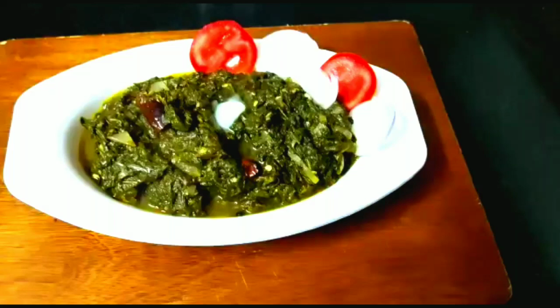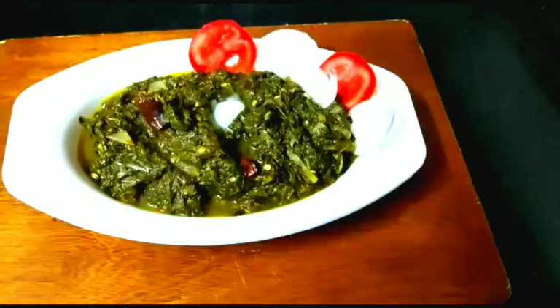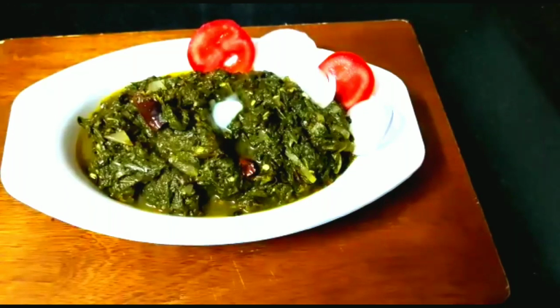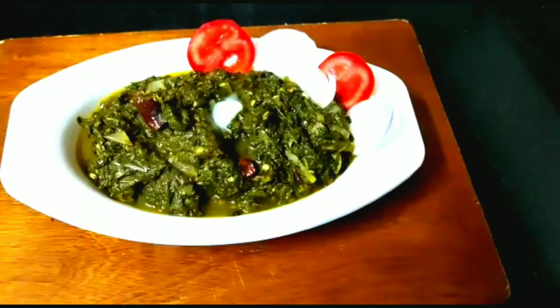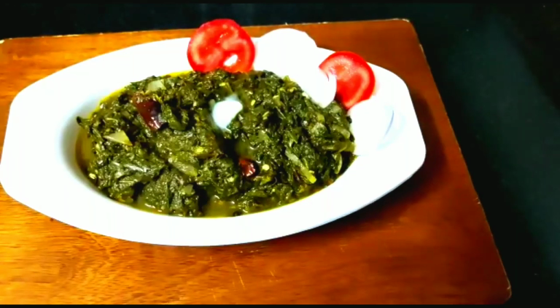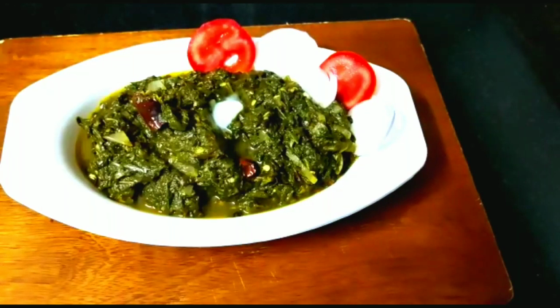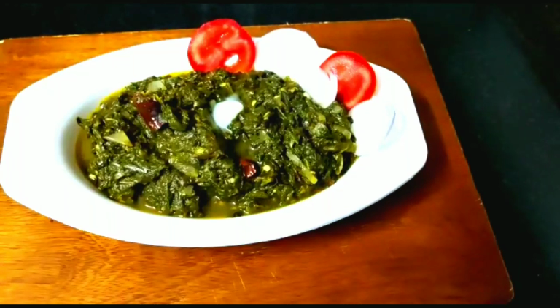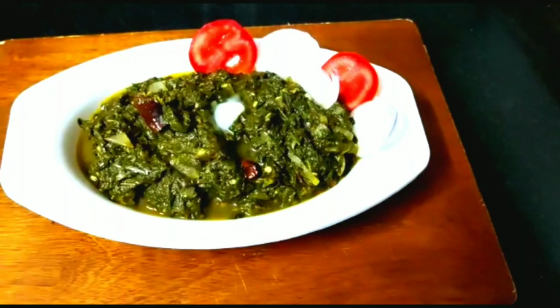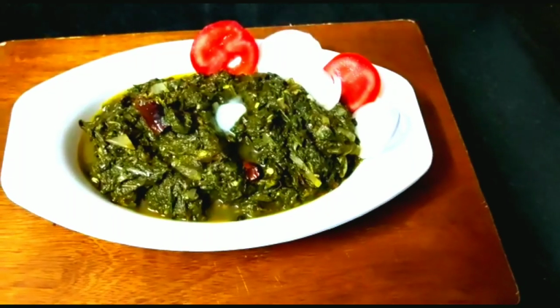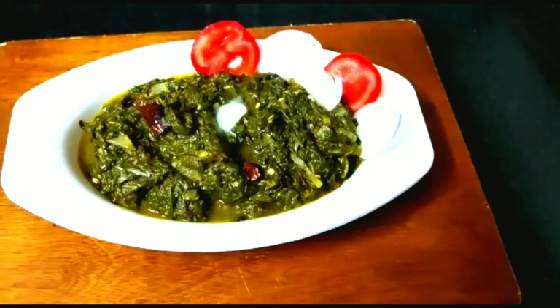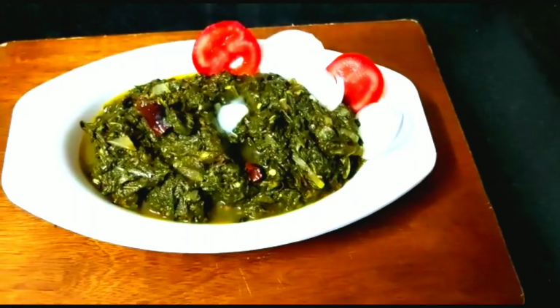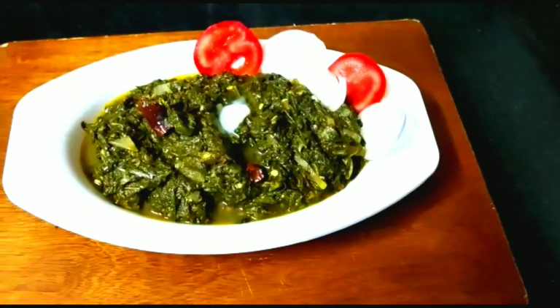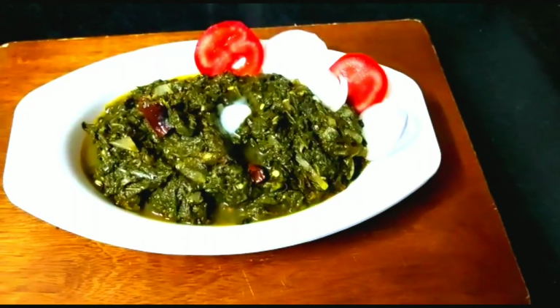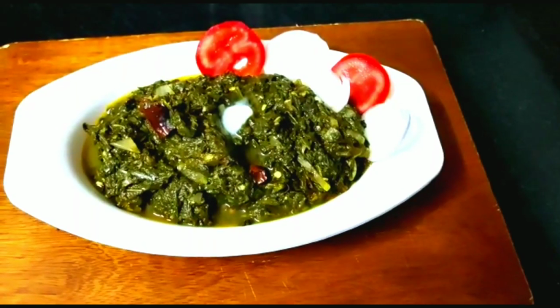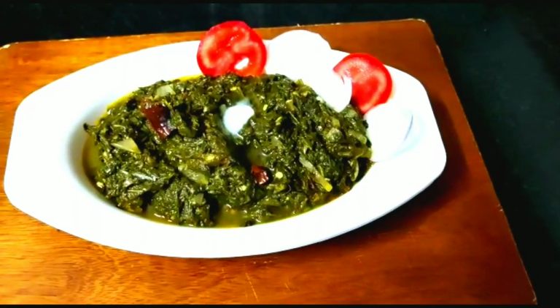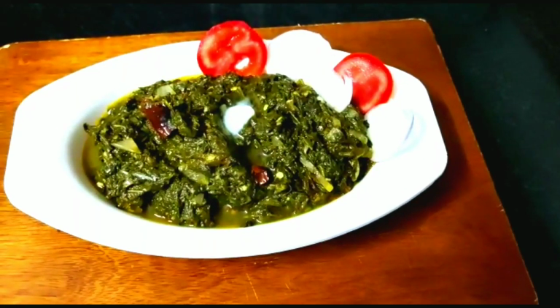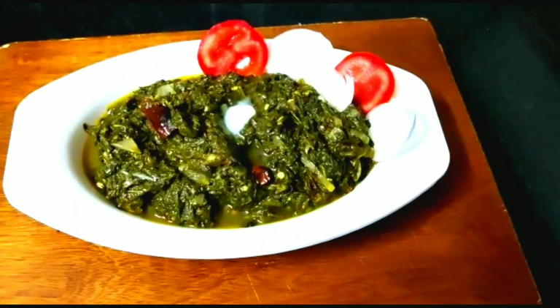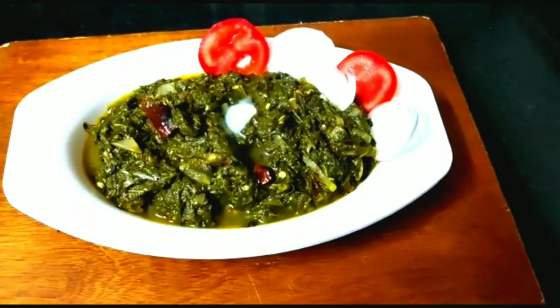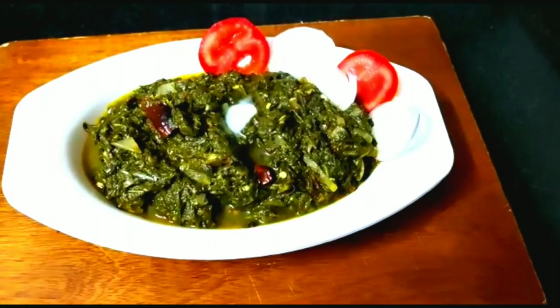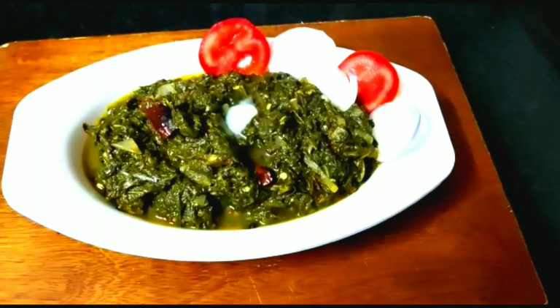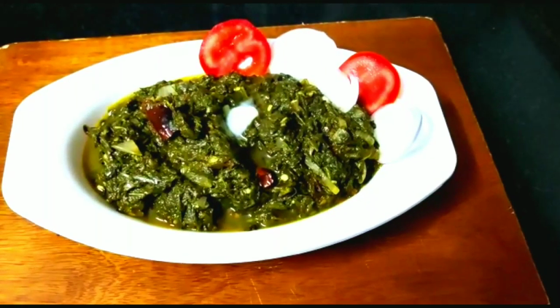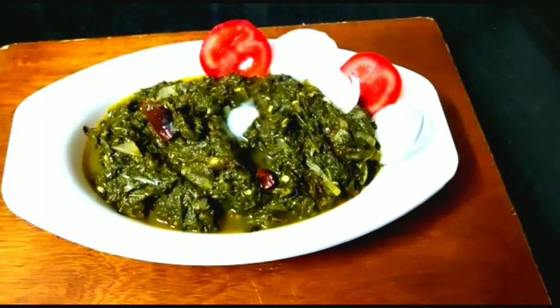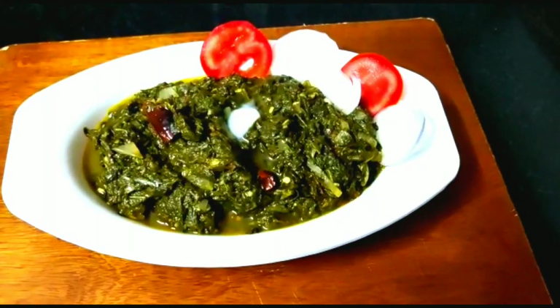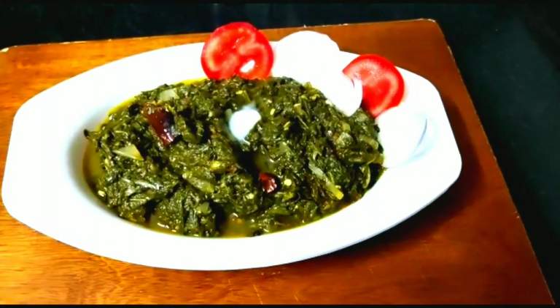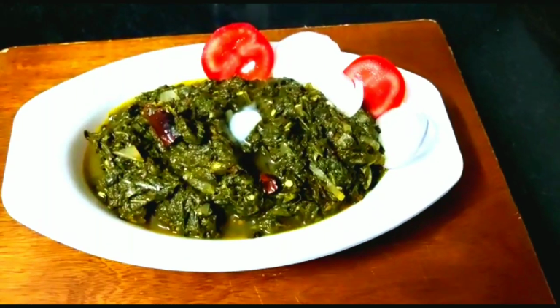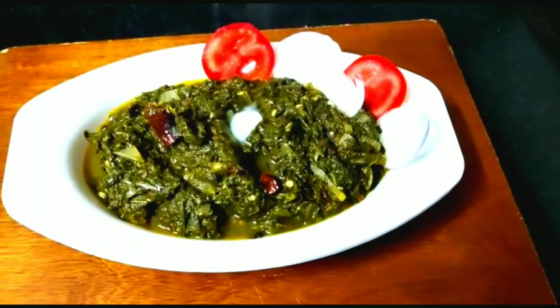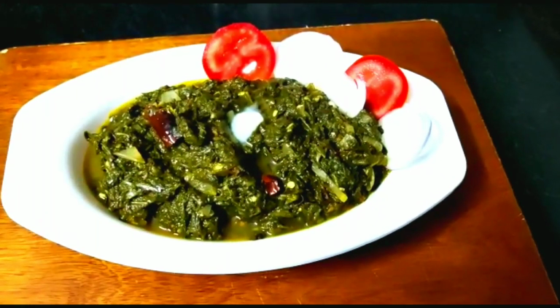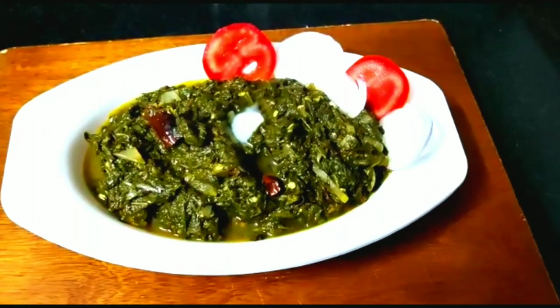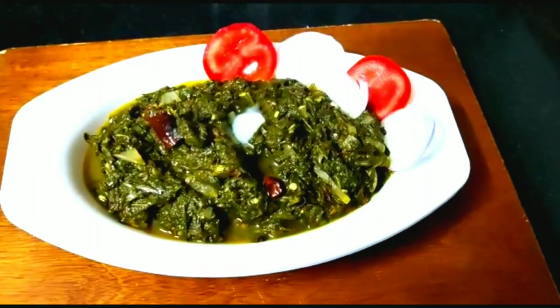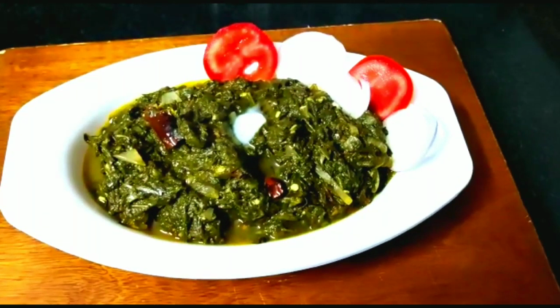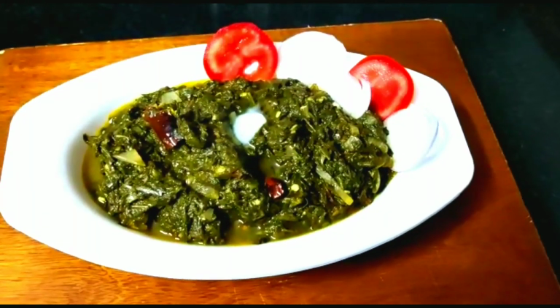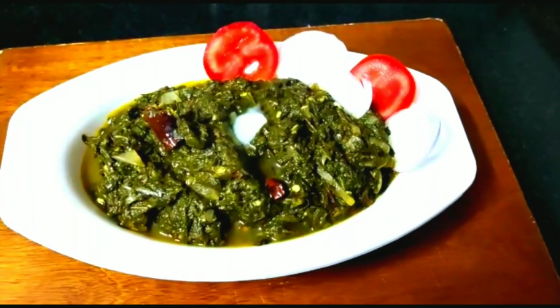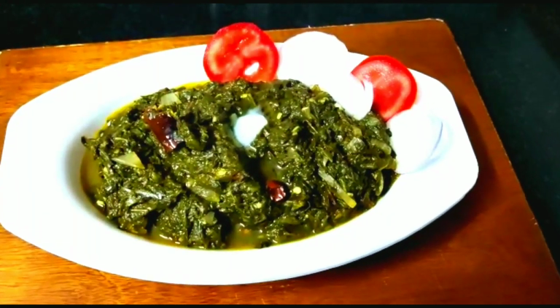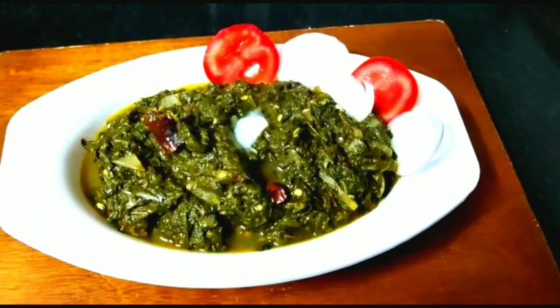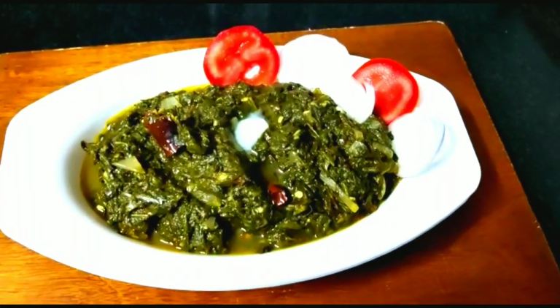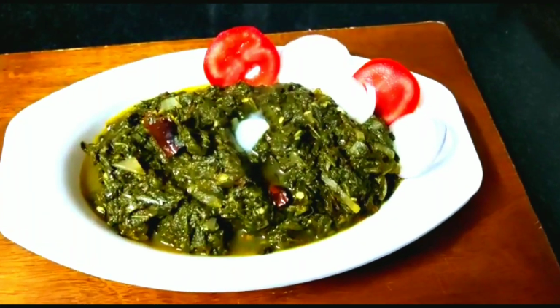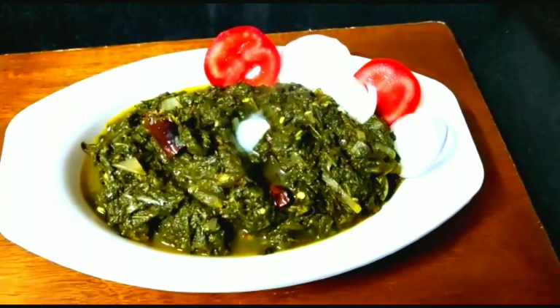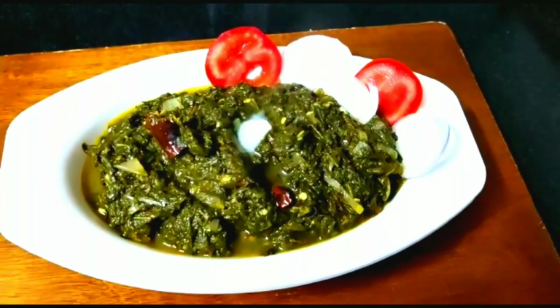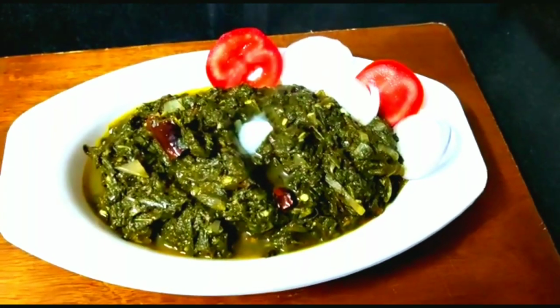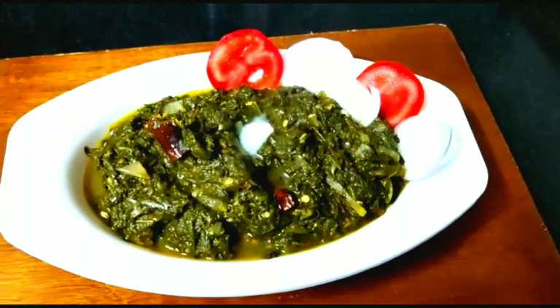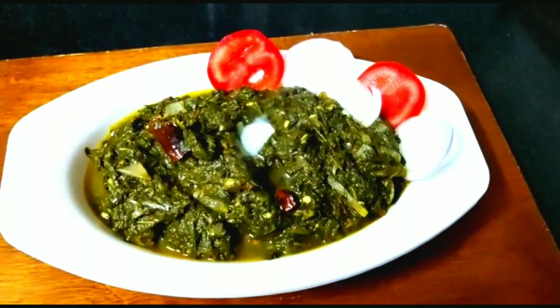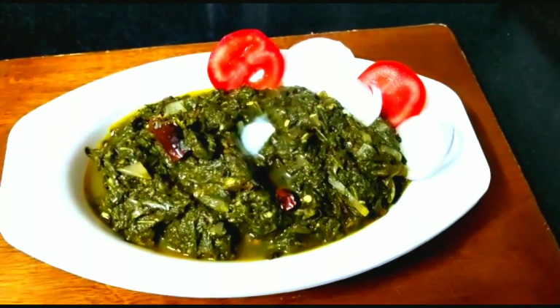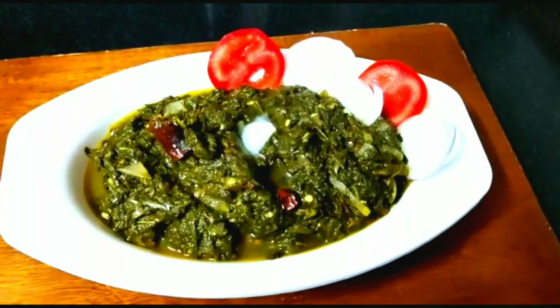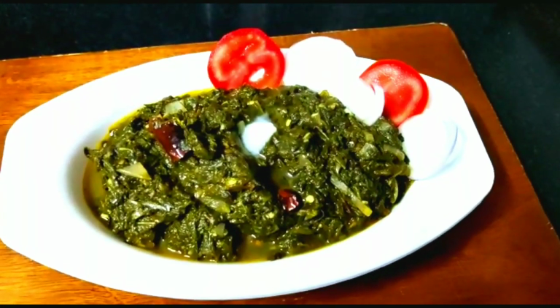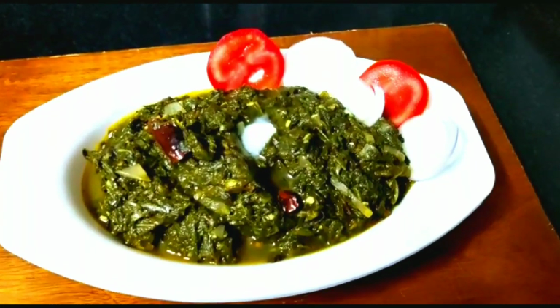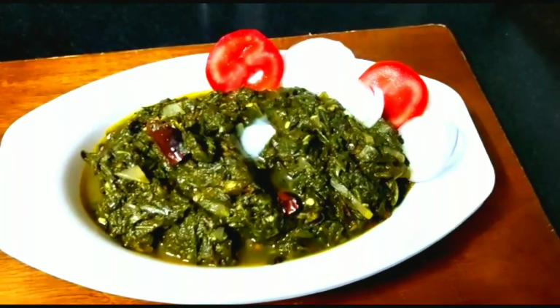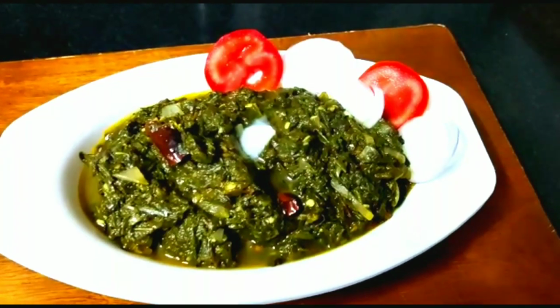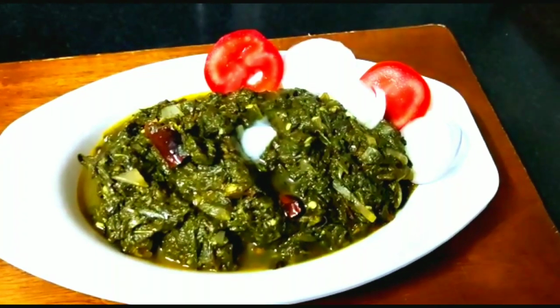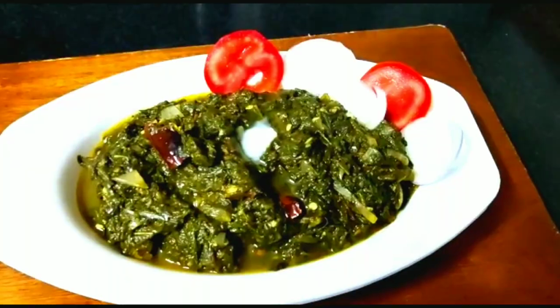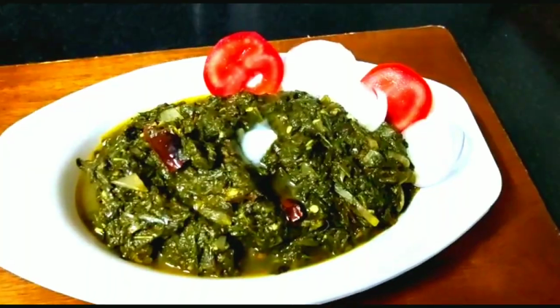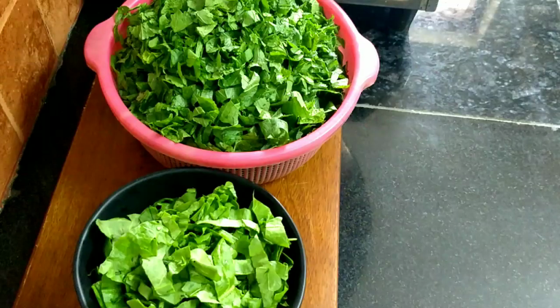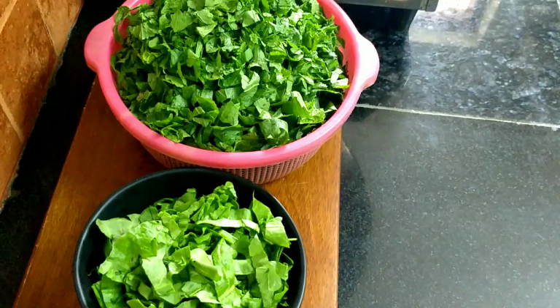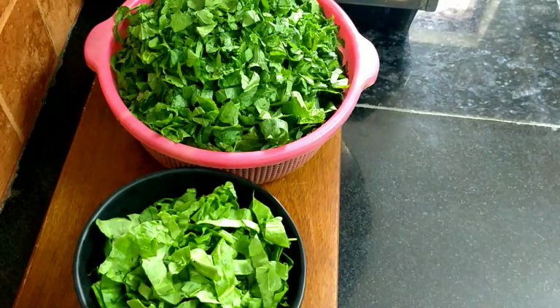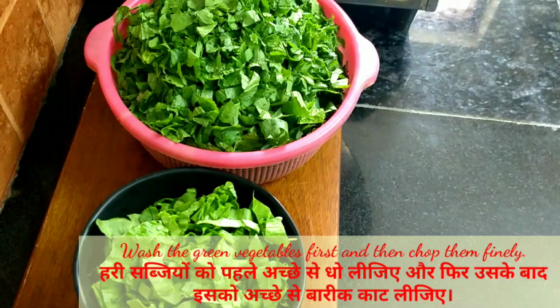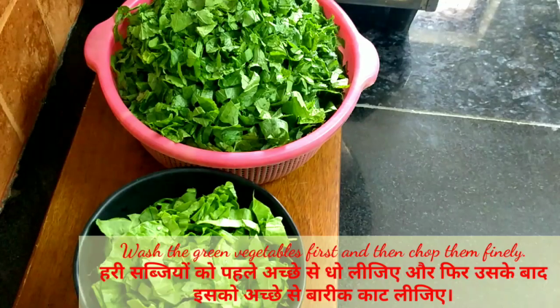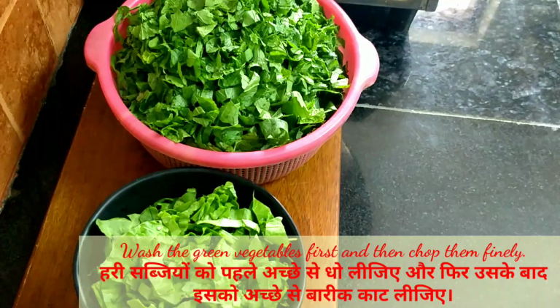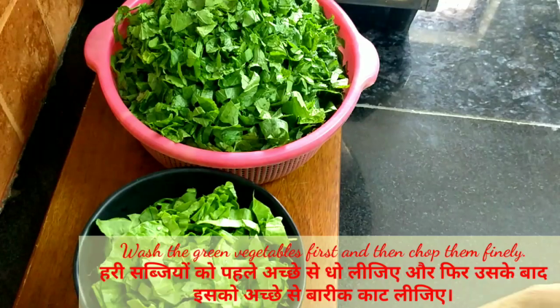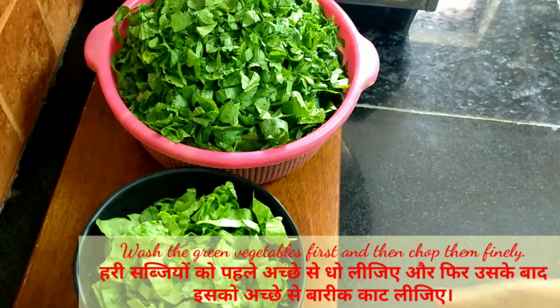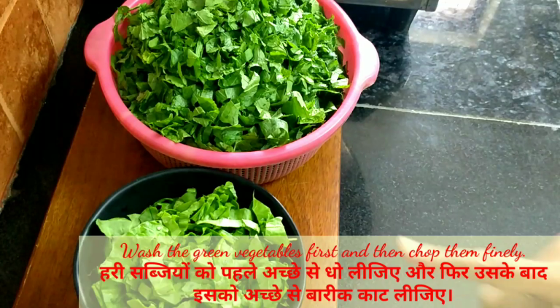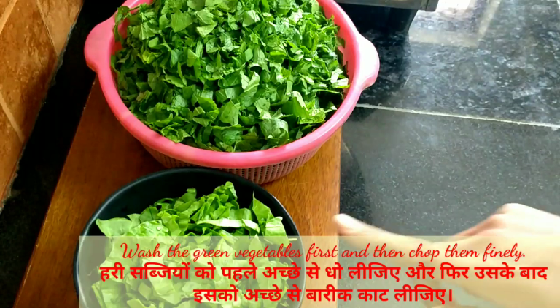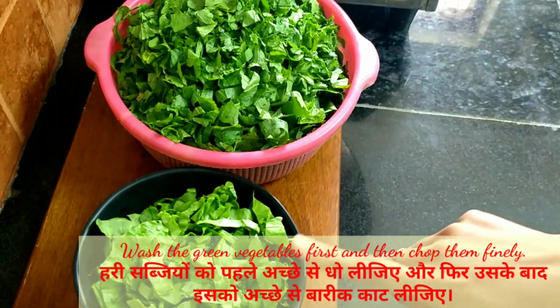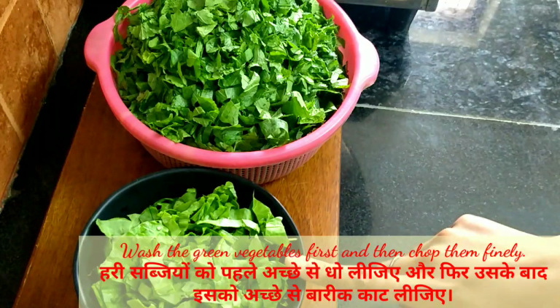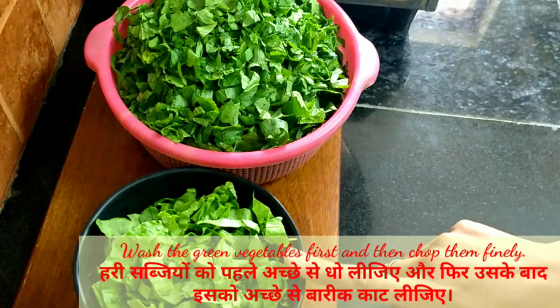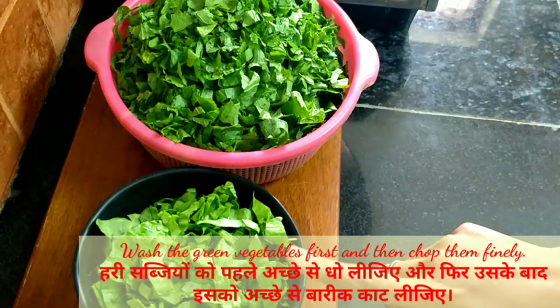Hello friends, welcome to Swadis Kitchen. Today we have a winter special — we are making sarso ka saag.